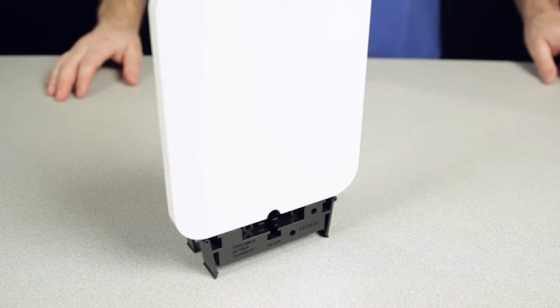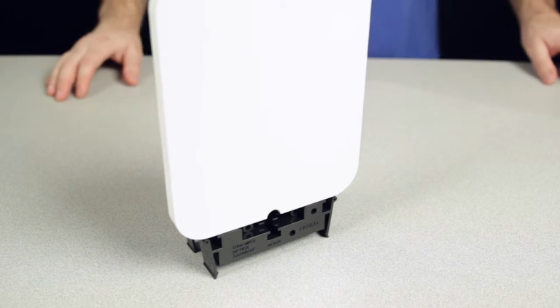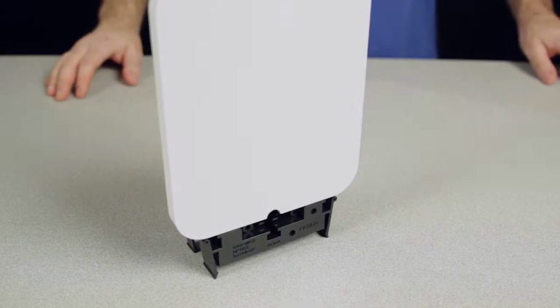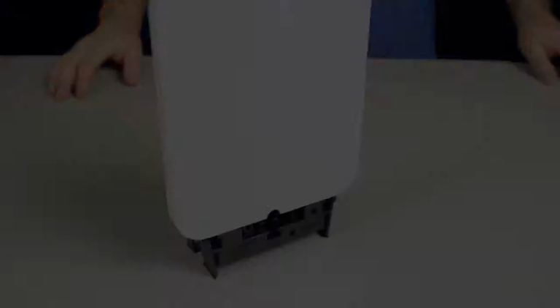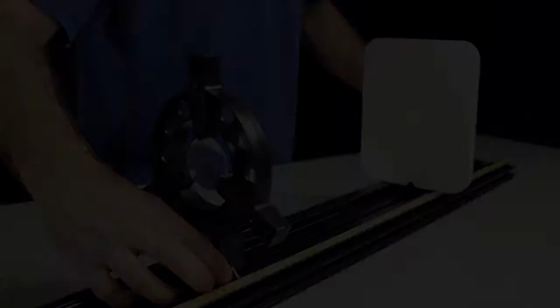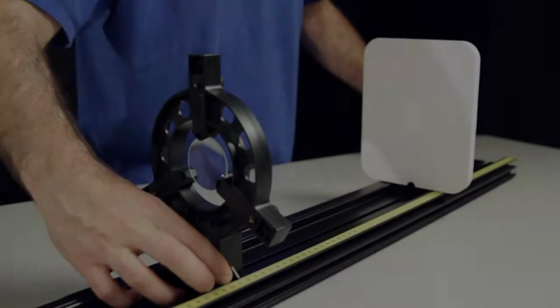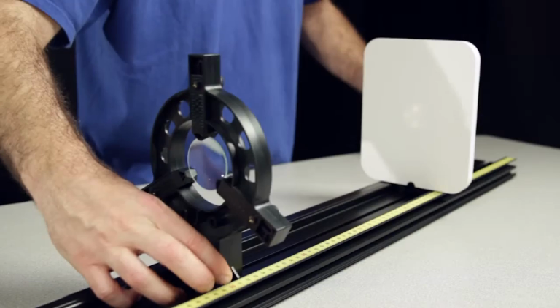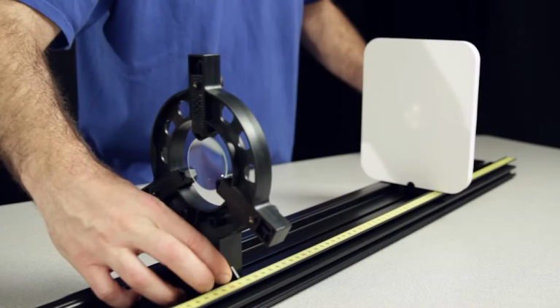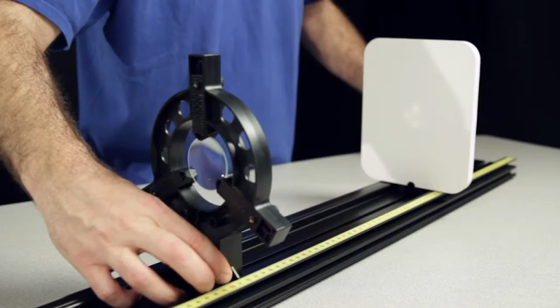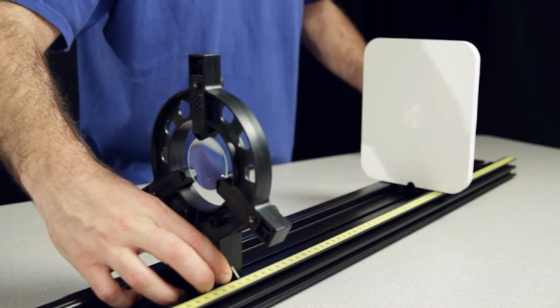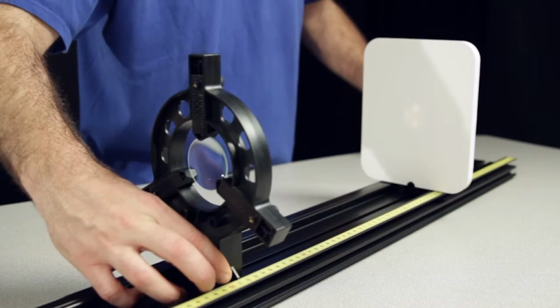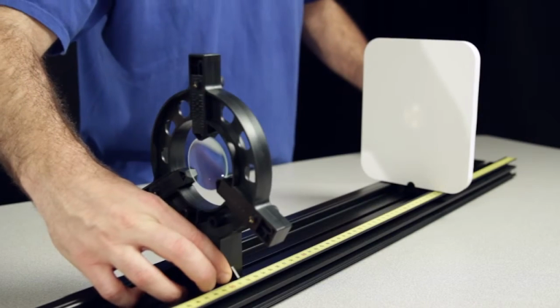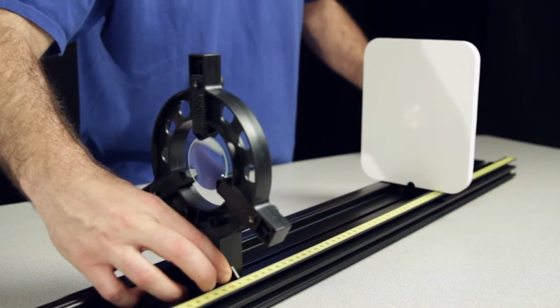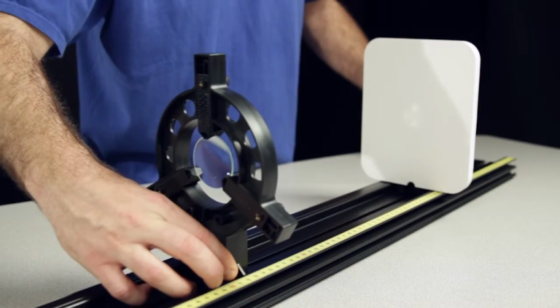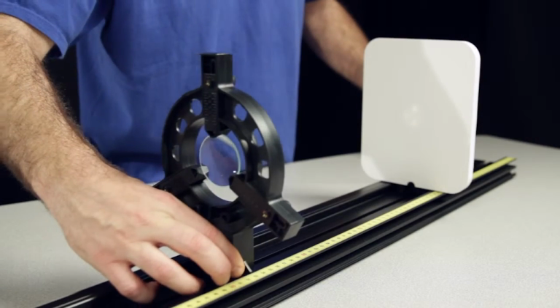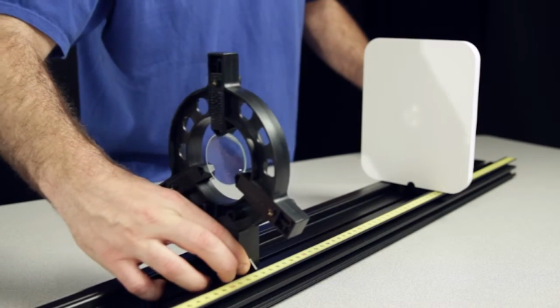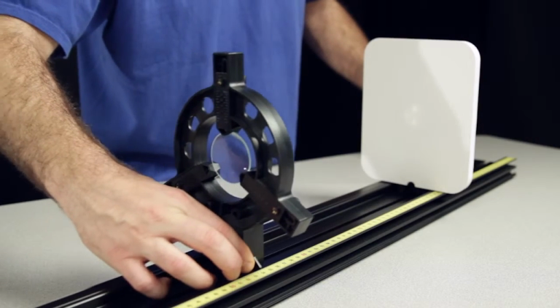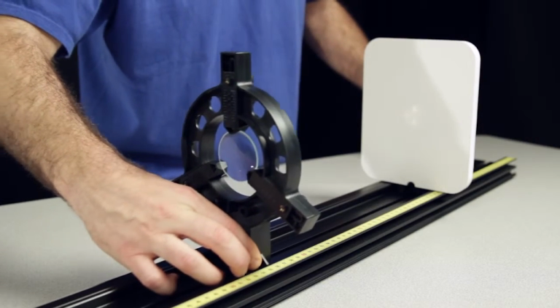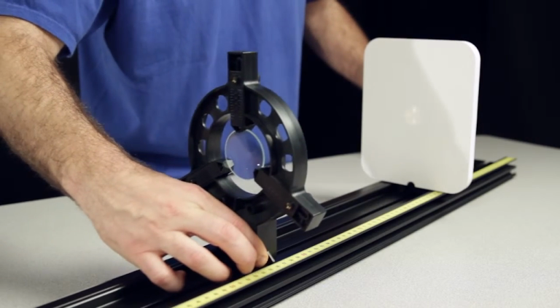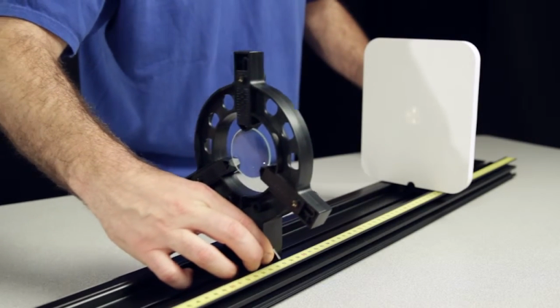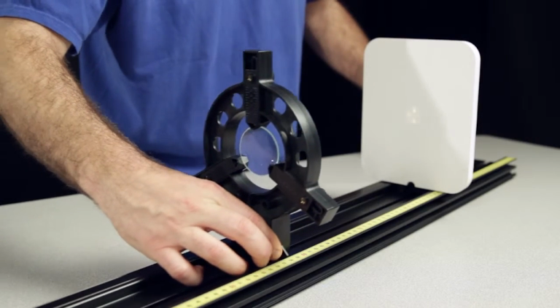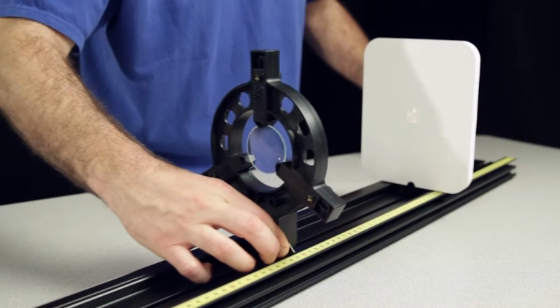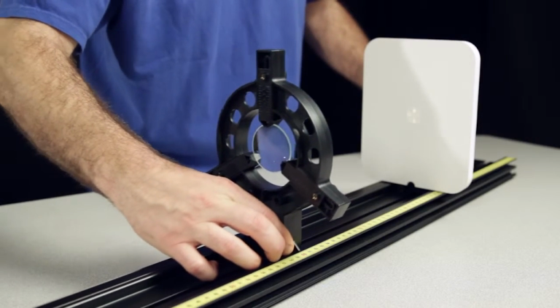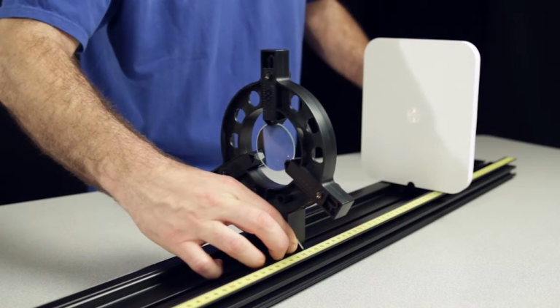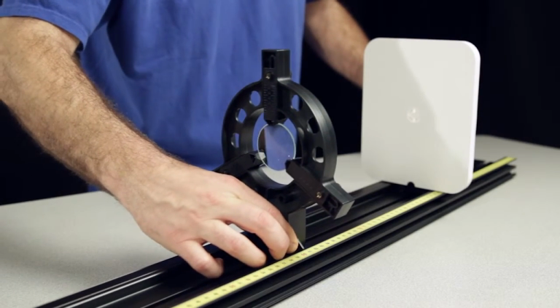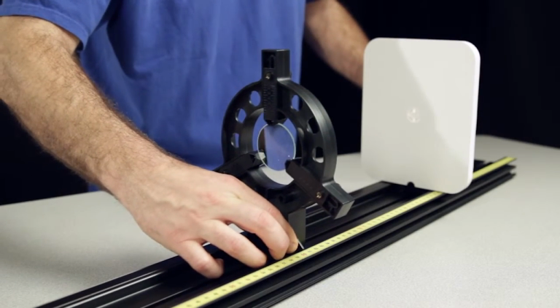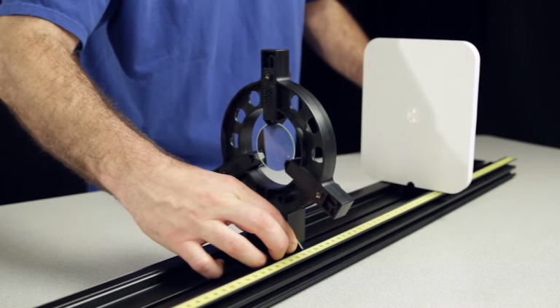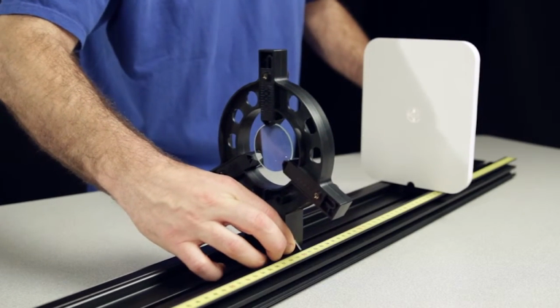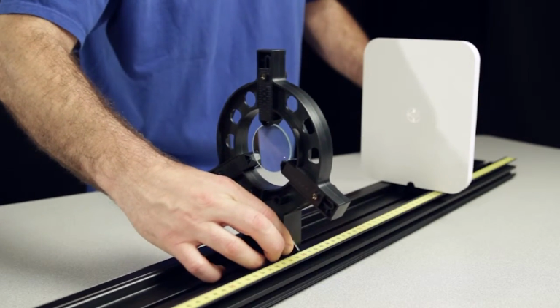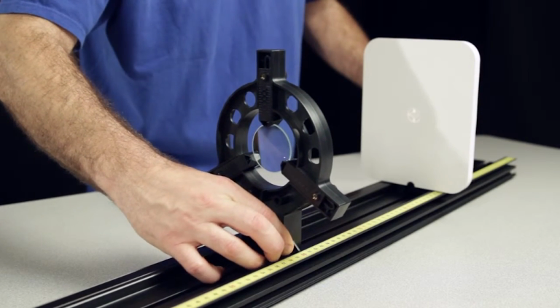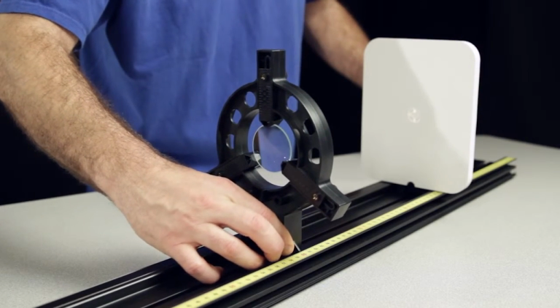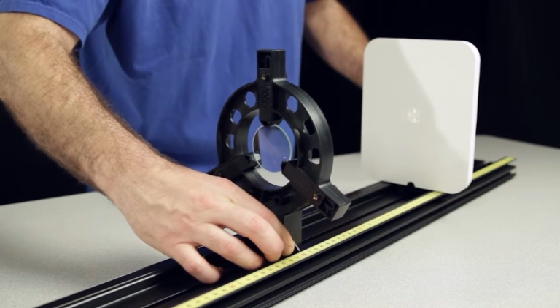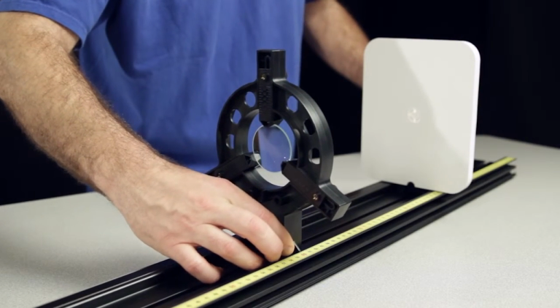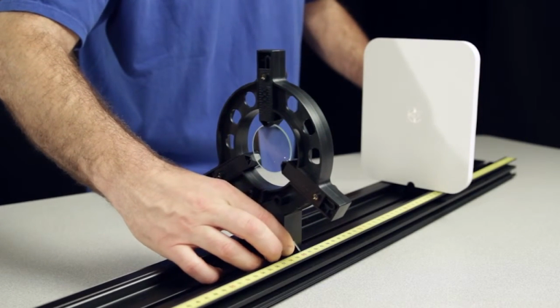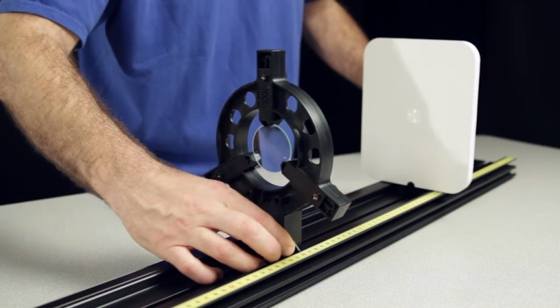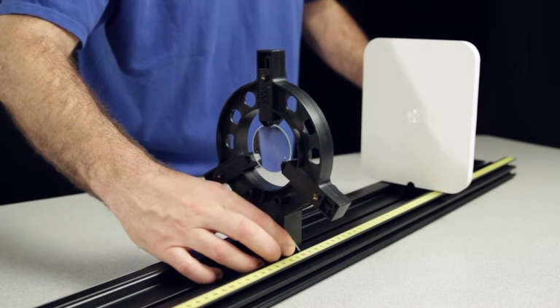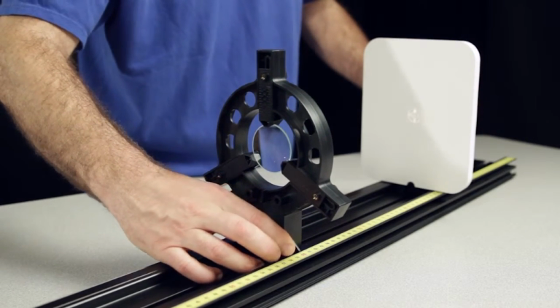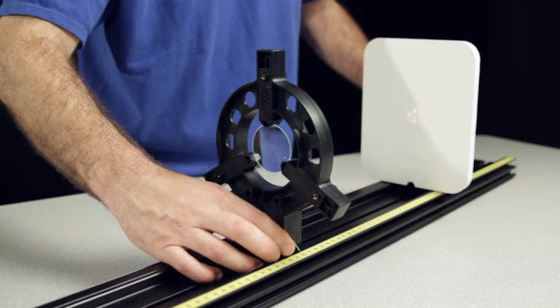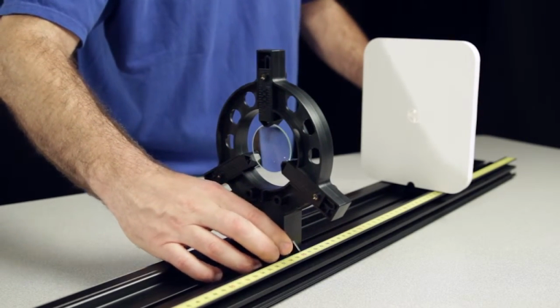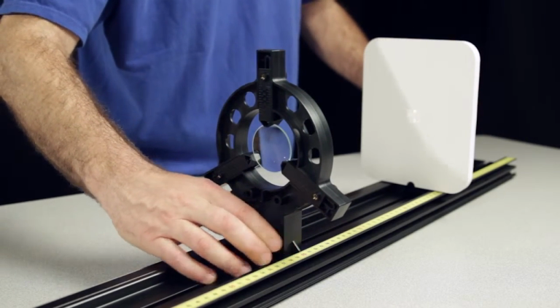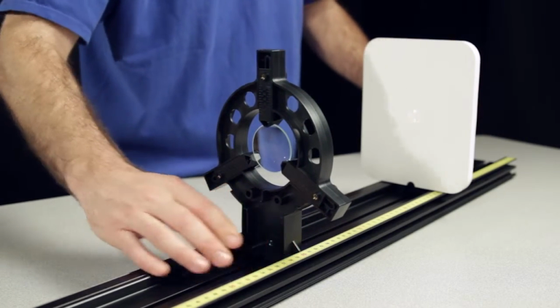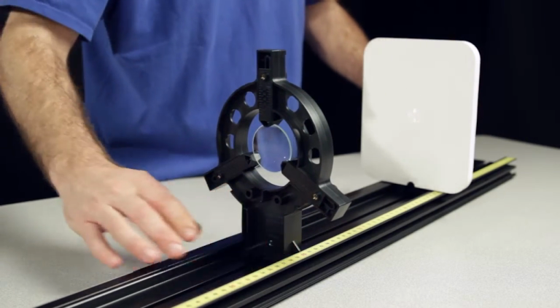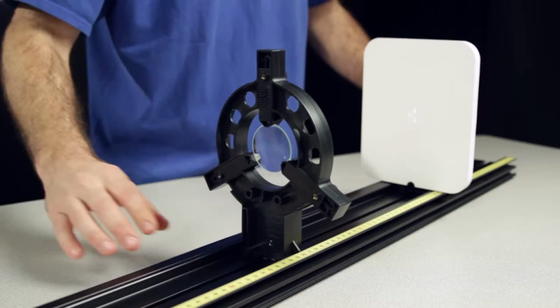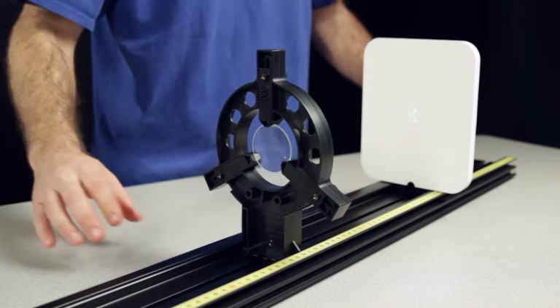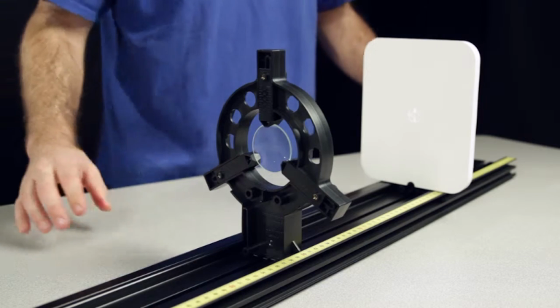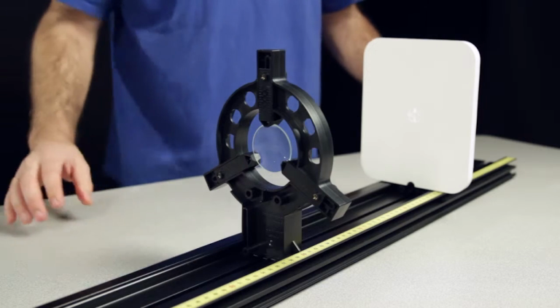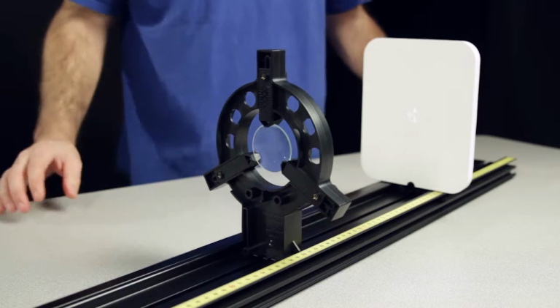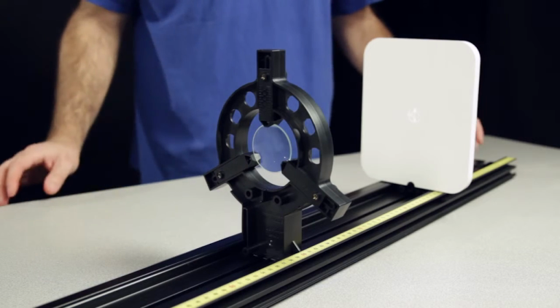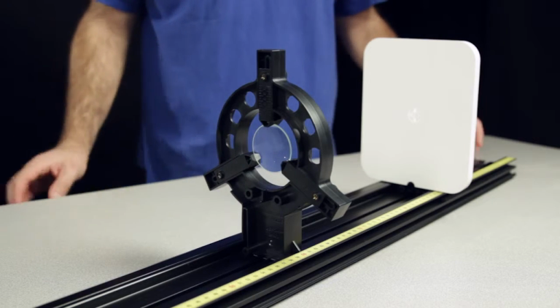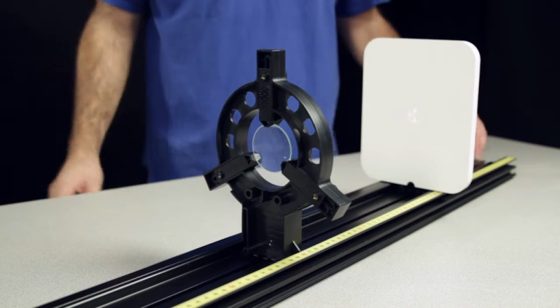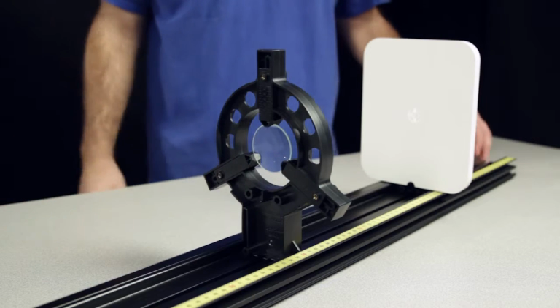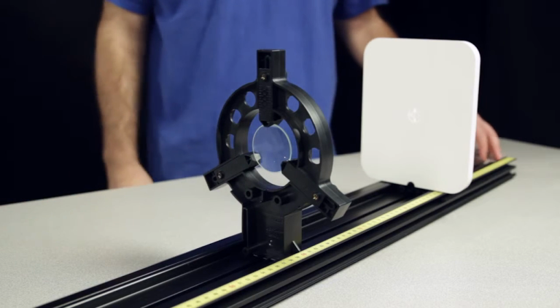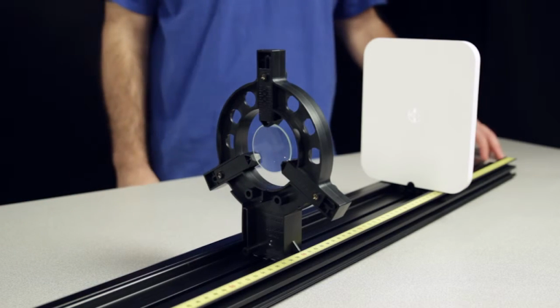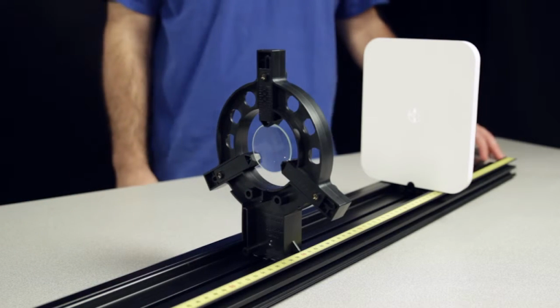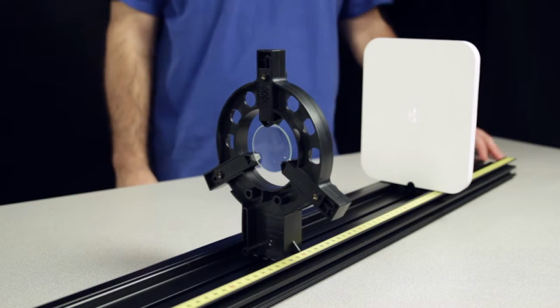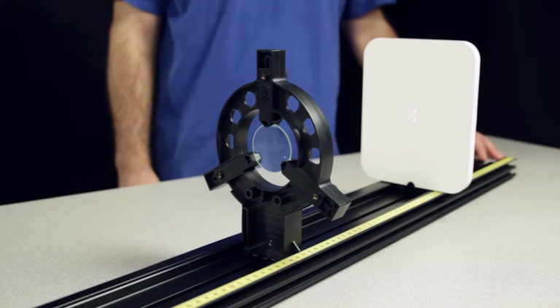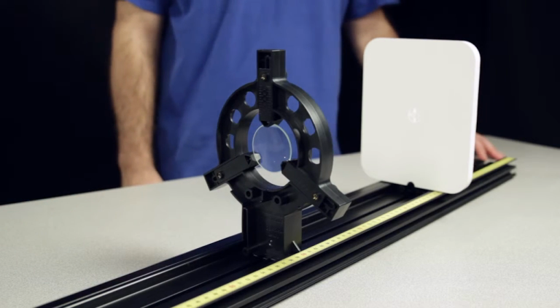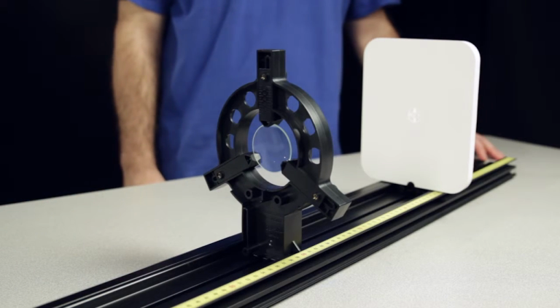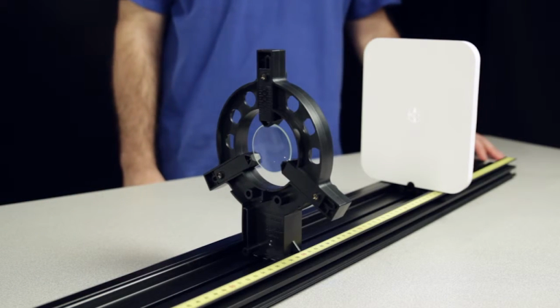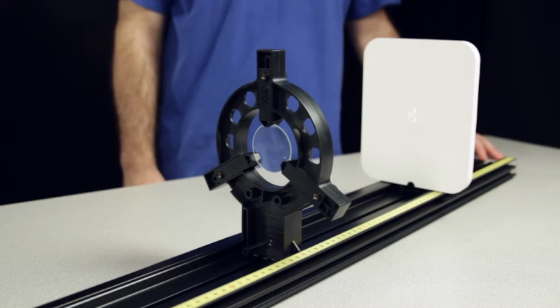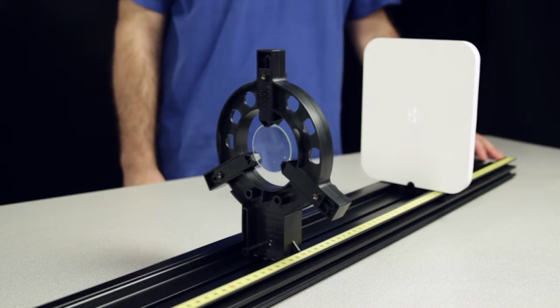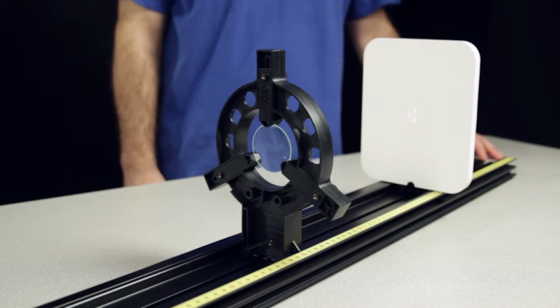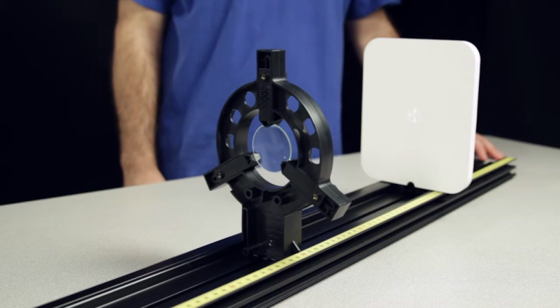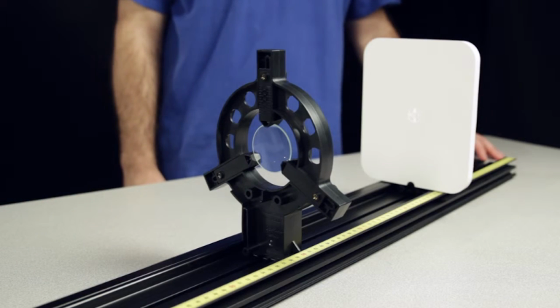Once mounted, the viewing screen can be used as an inline surface on which real images from different optical components can be projected.